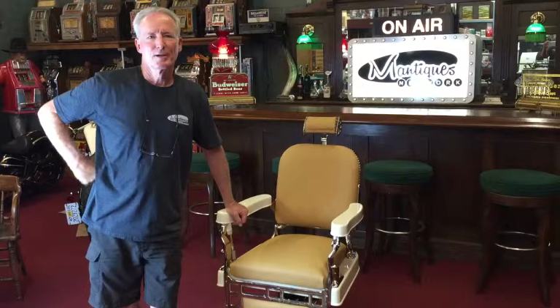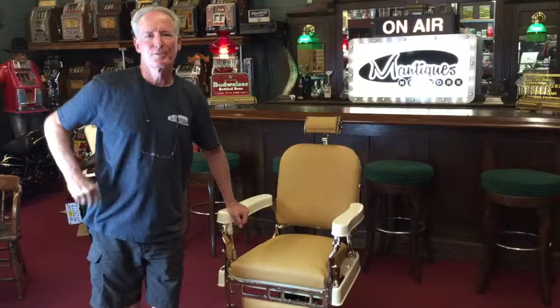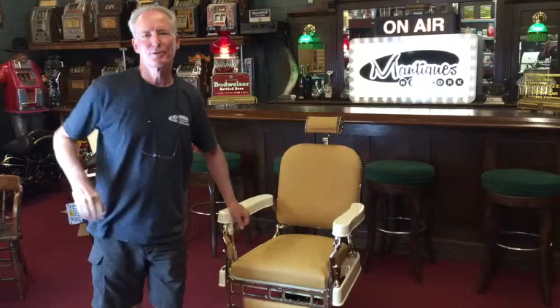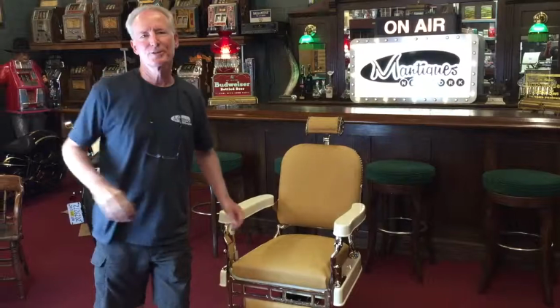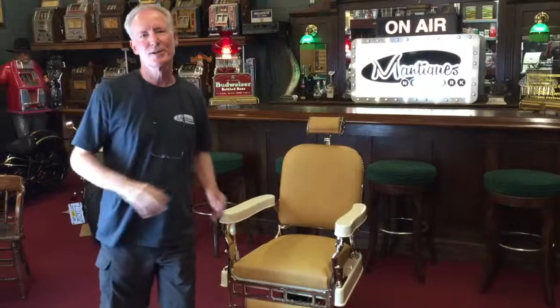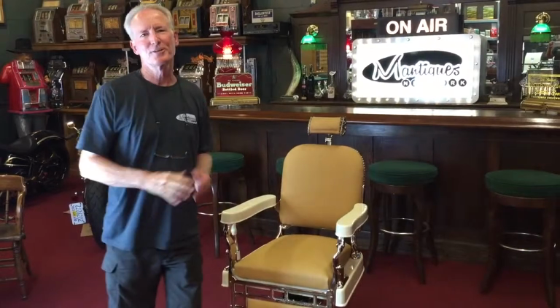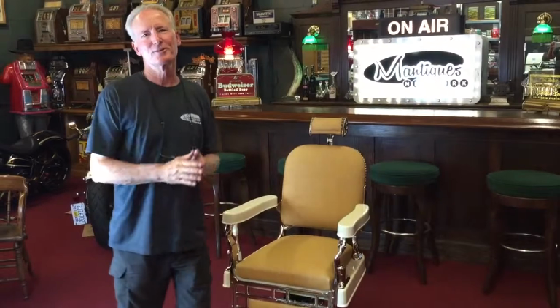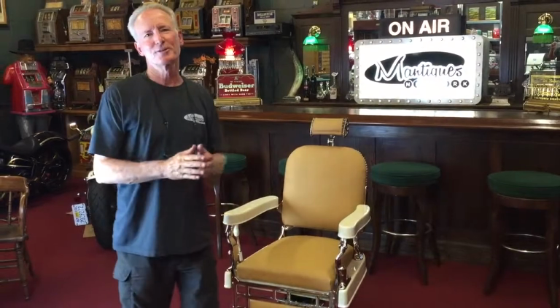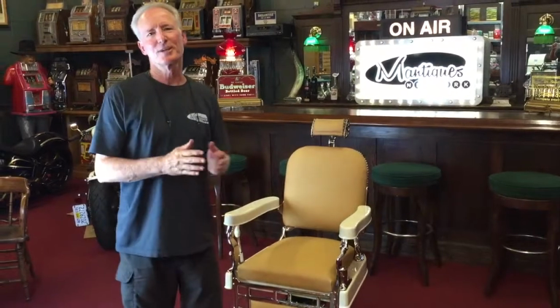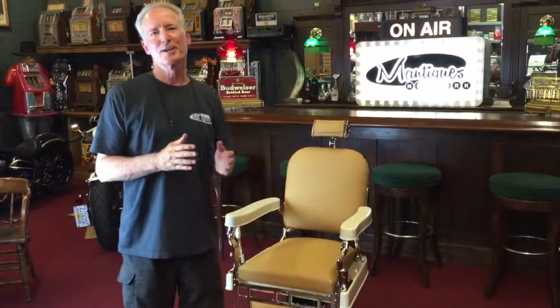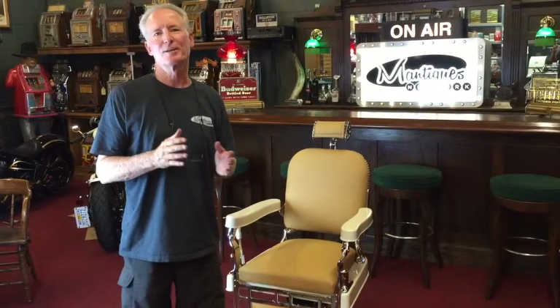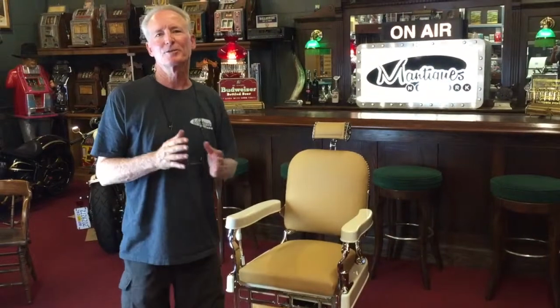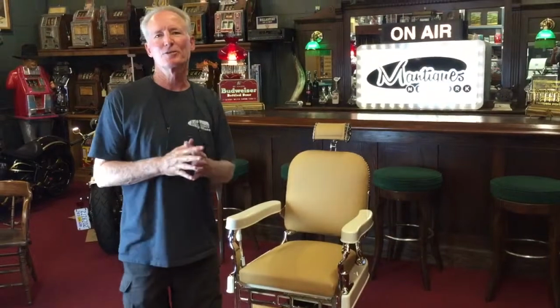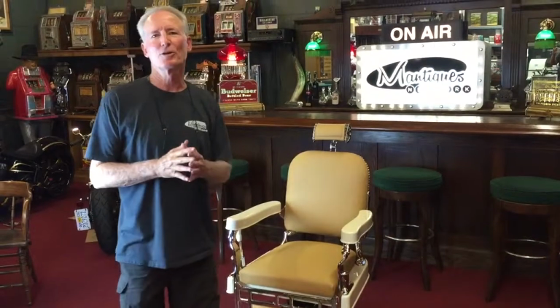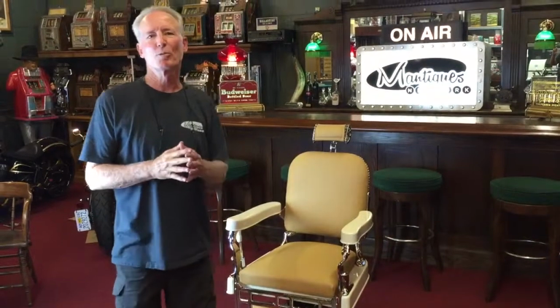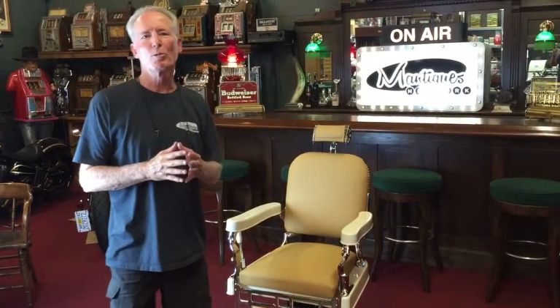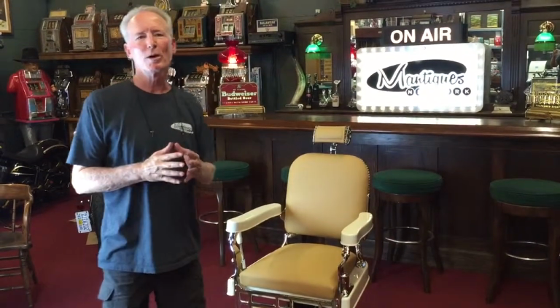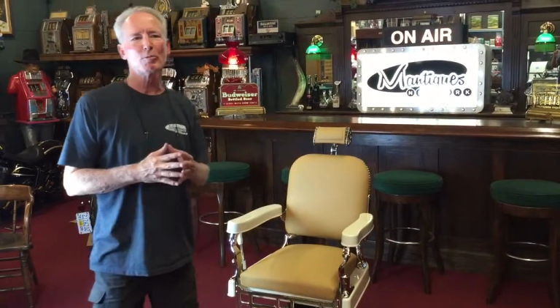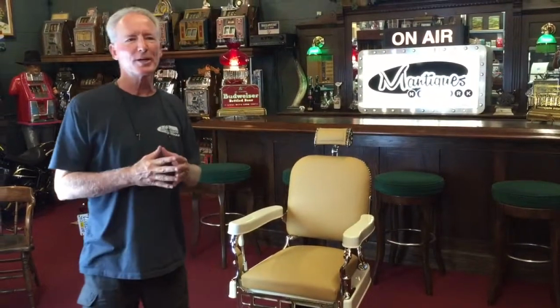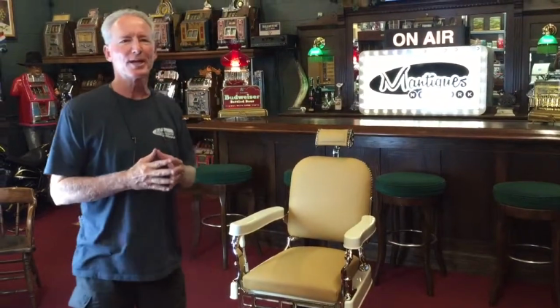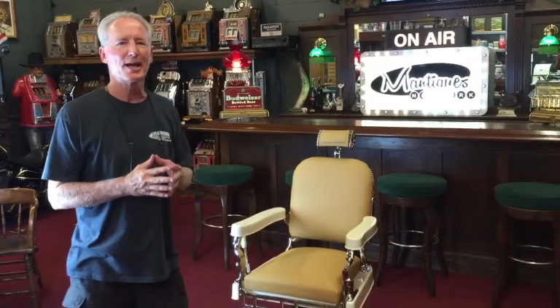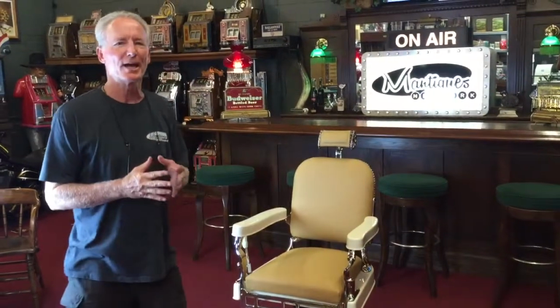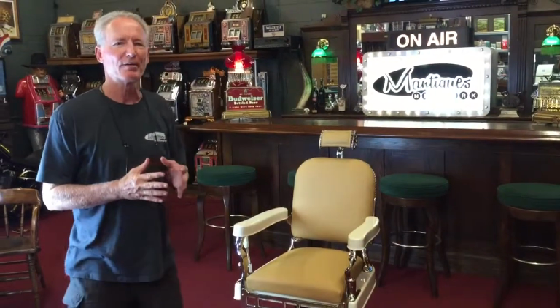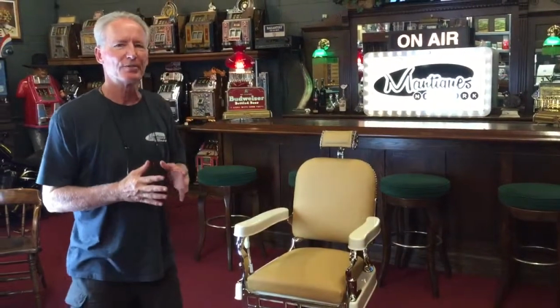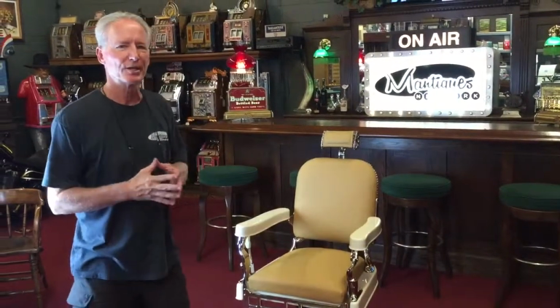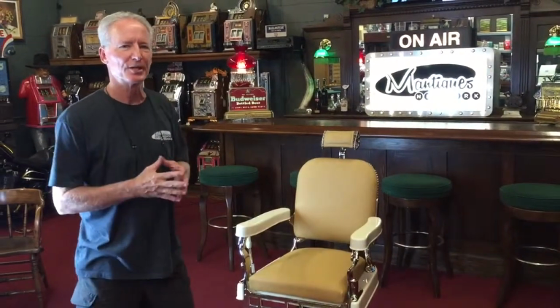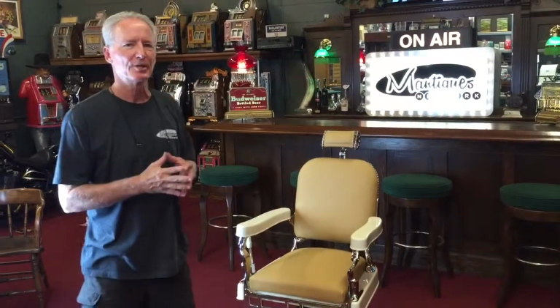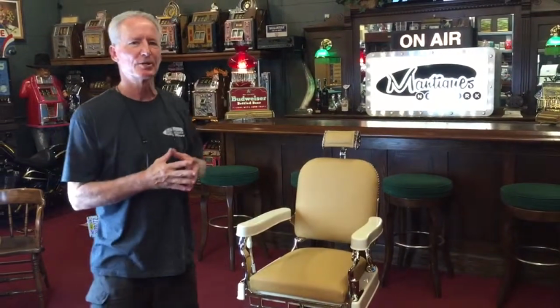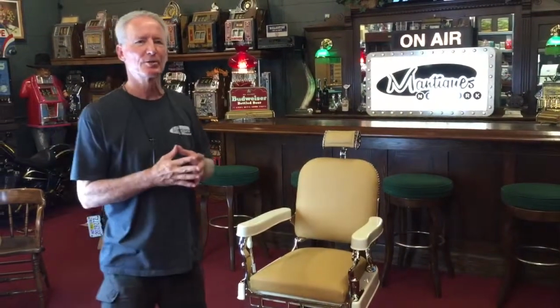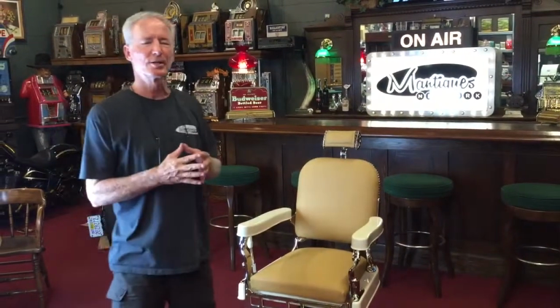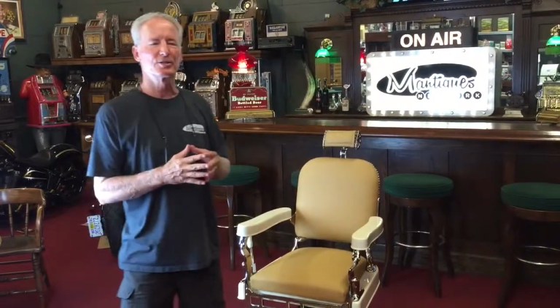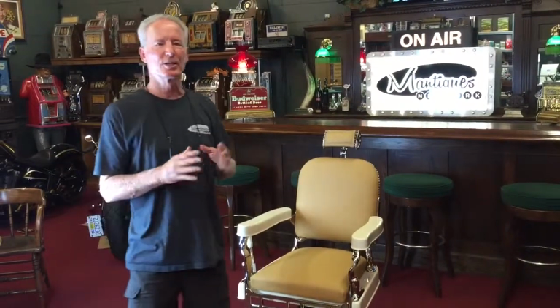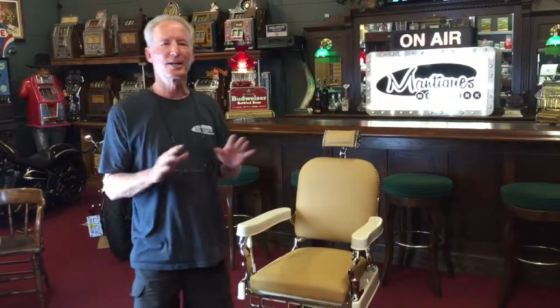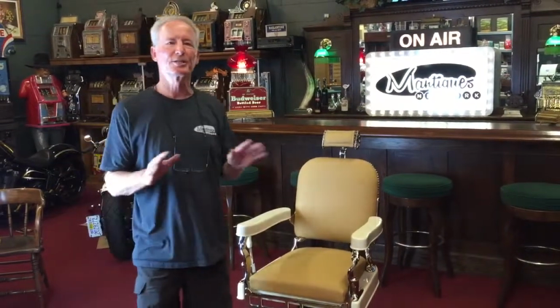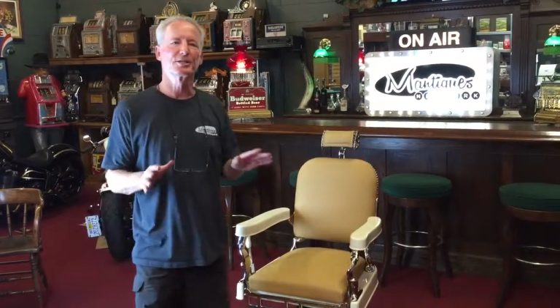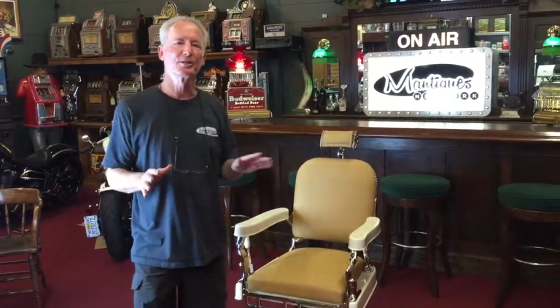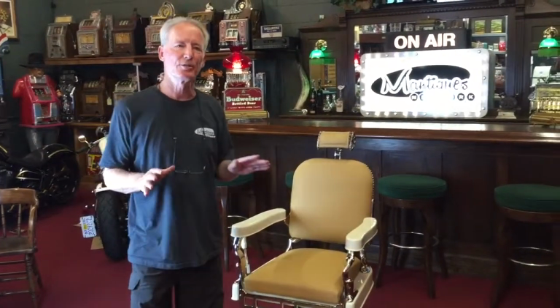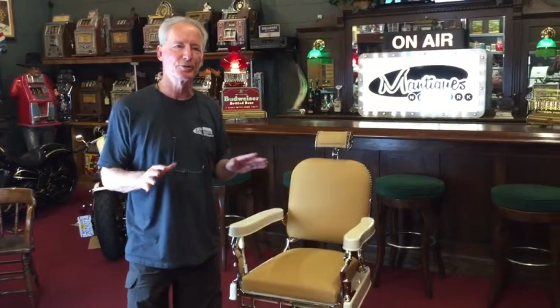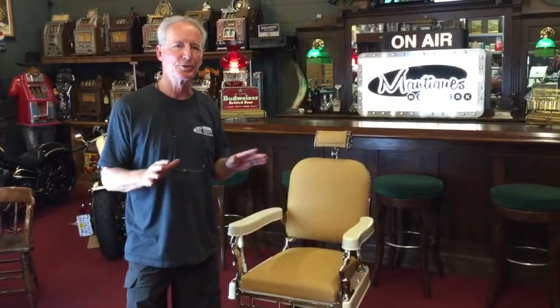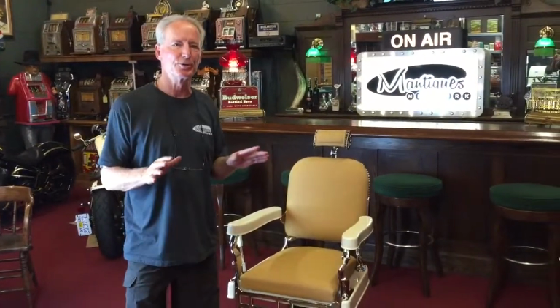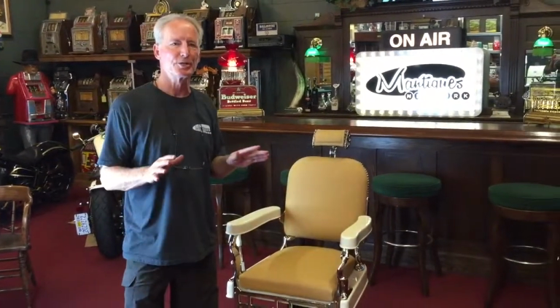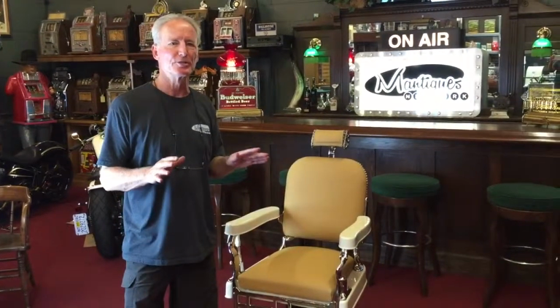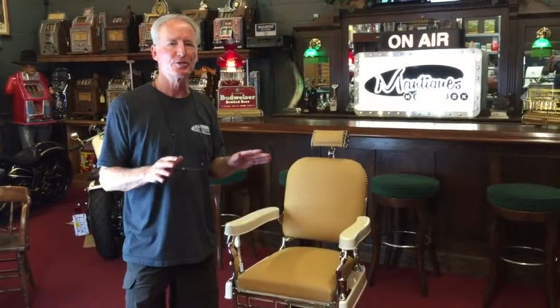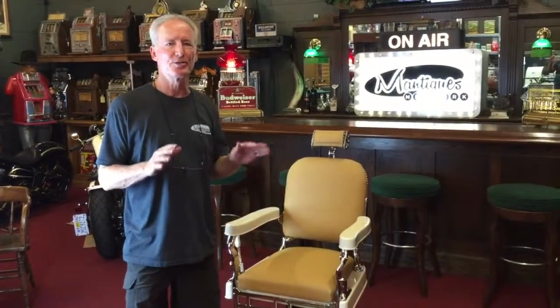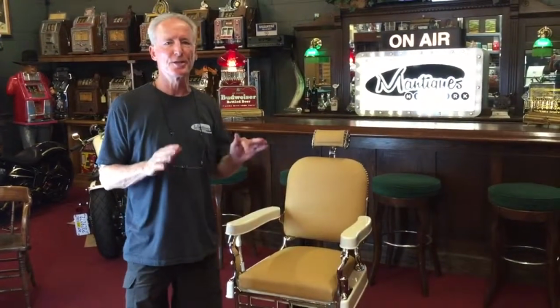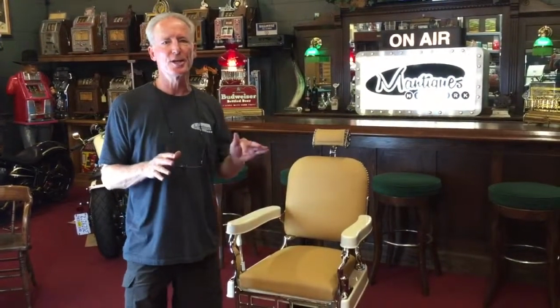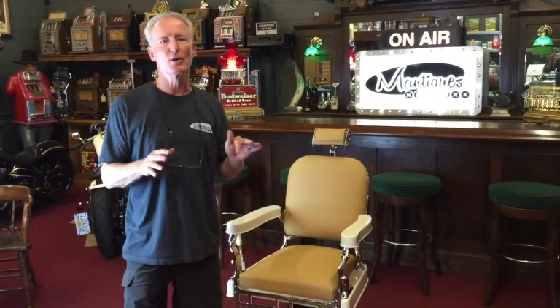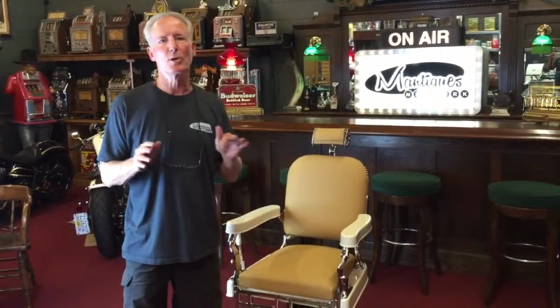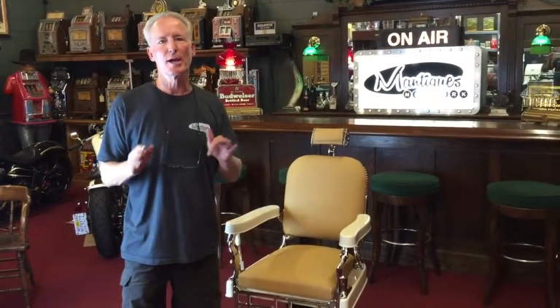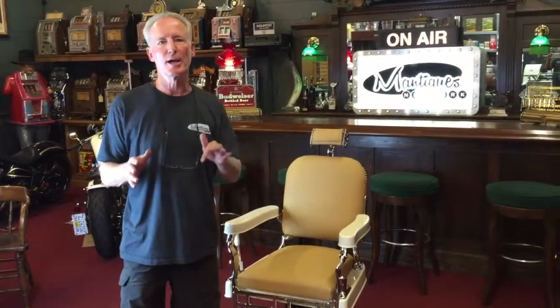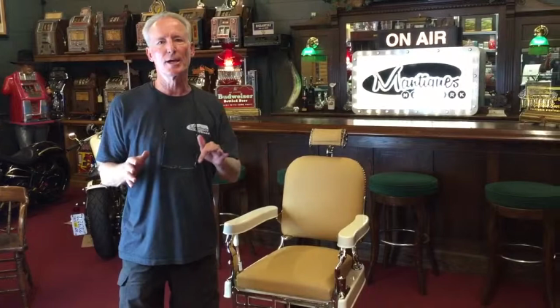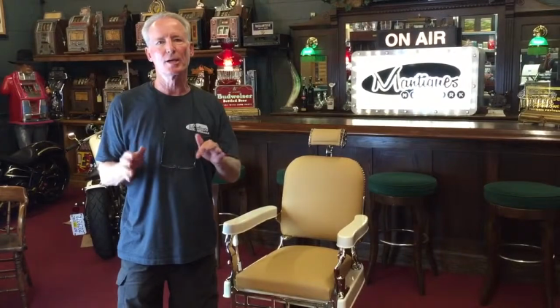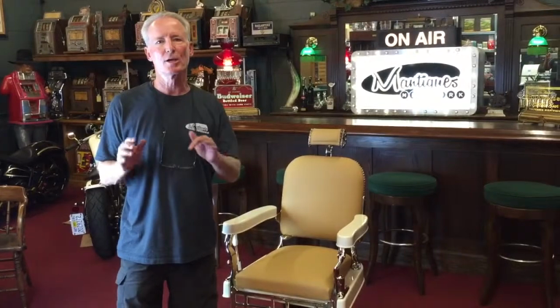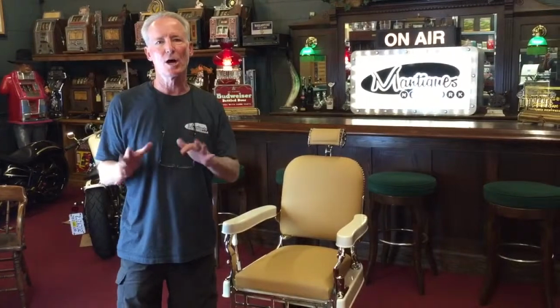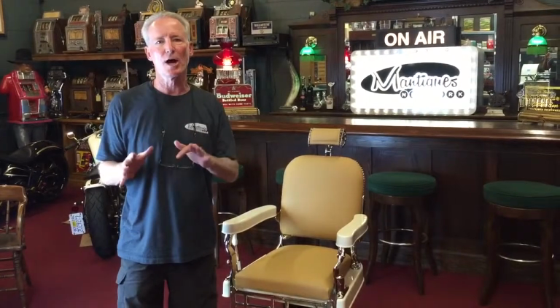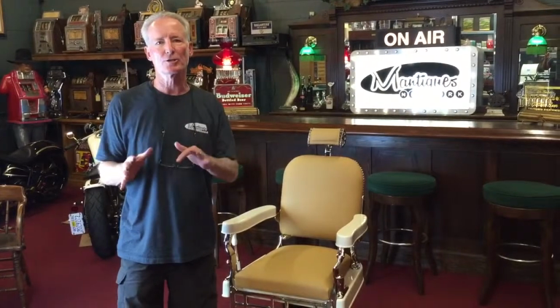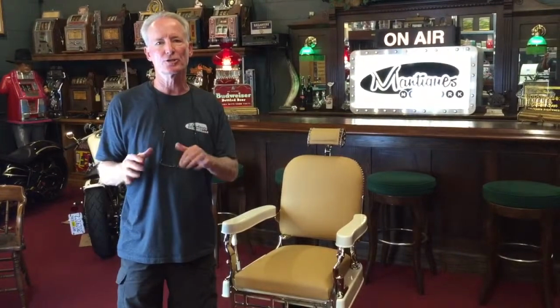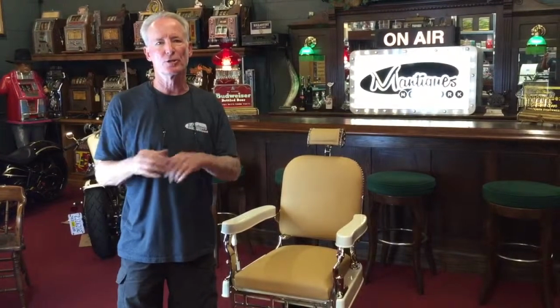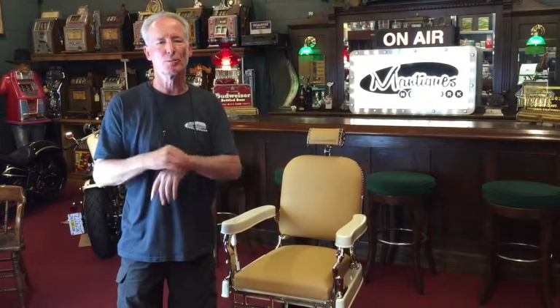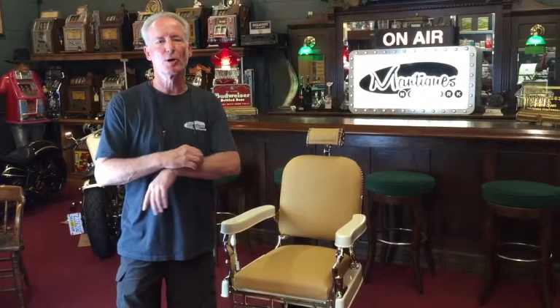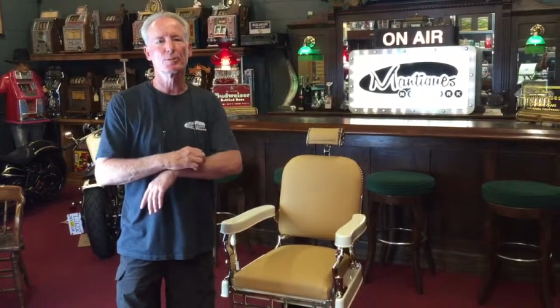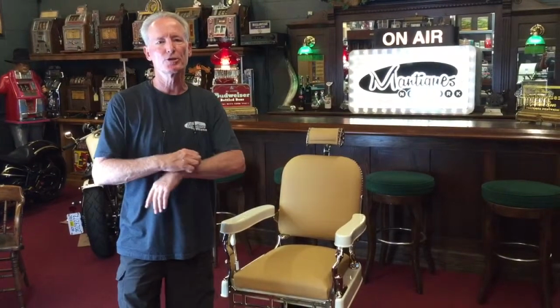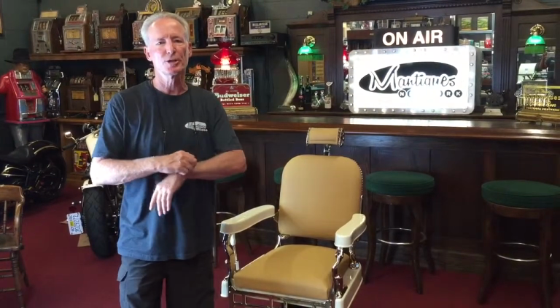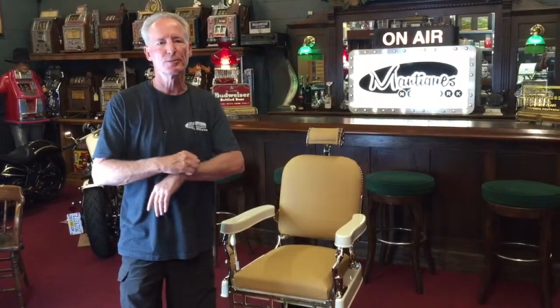Hey folks, how you doing today? What we have here is a 1930s Theo A. Koch barber chair.